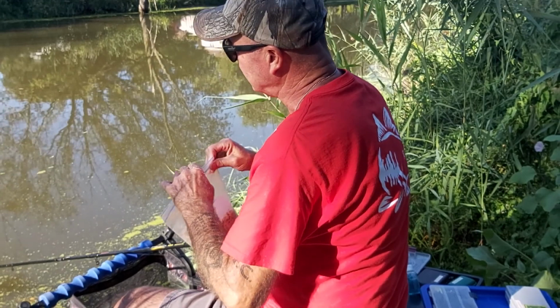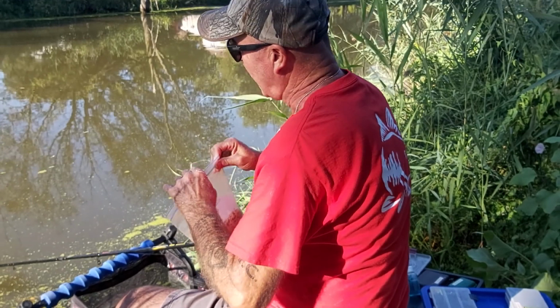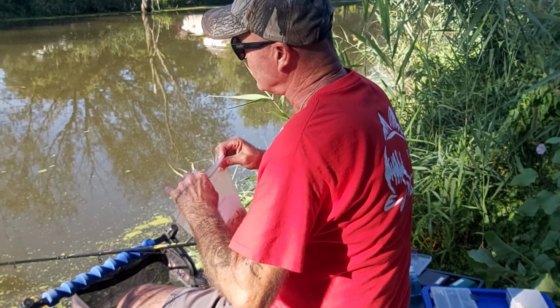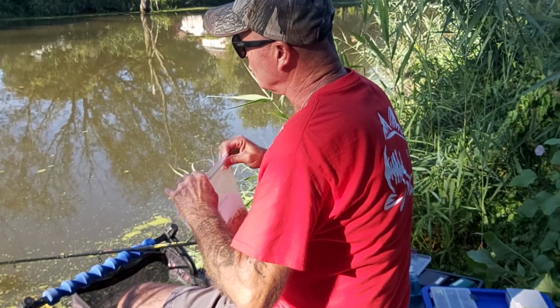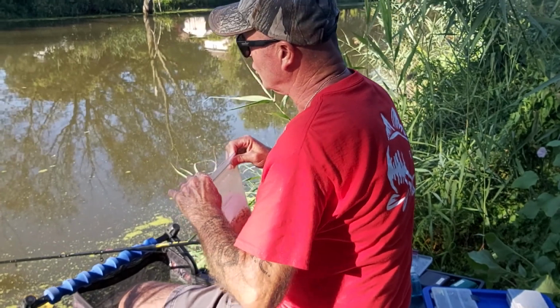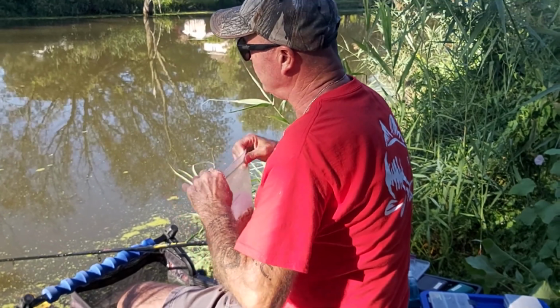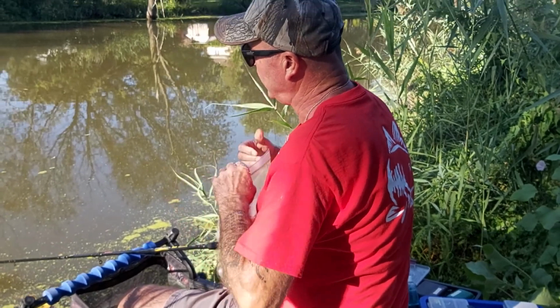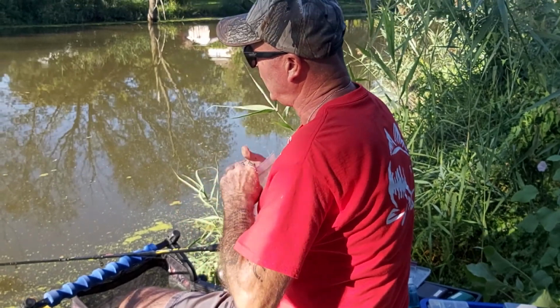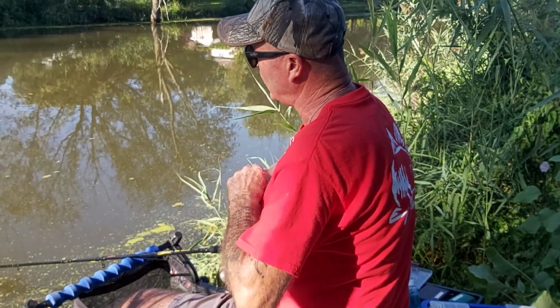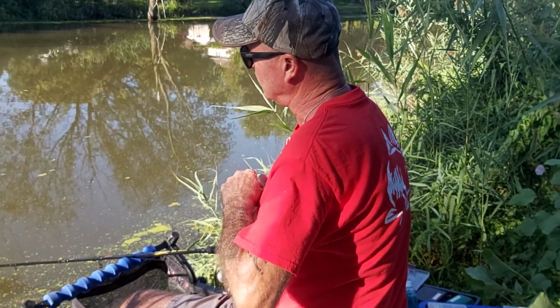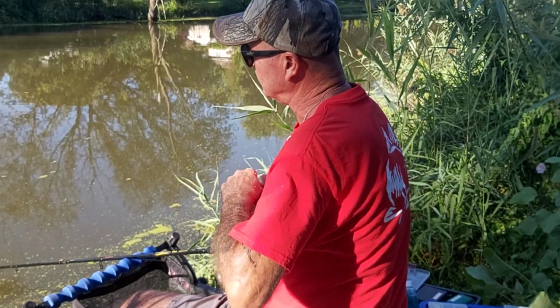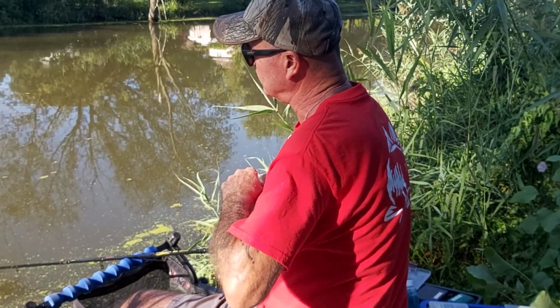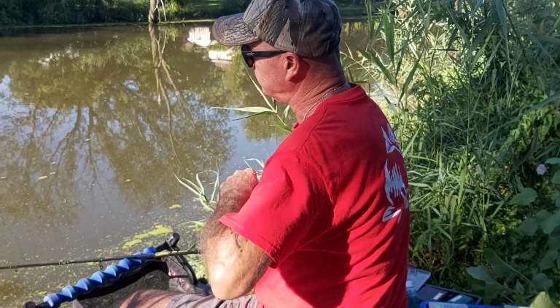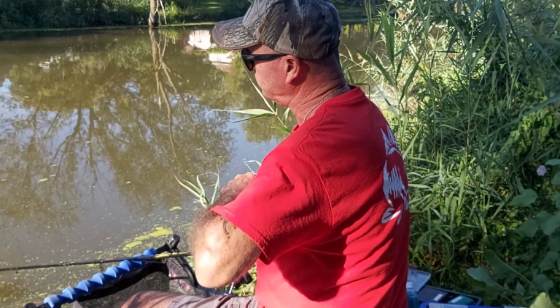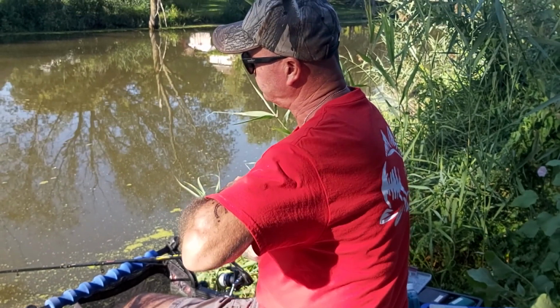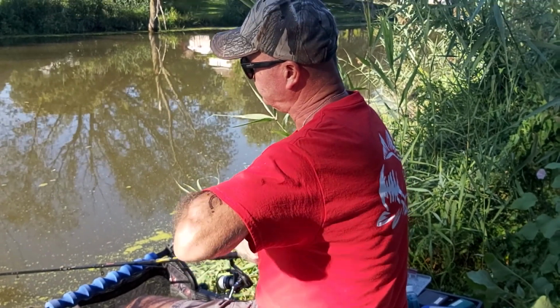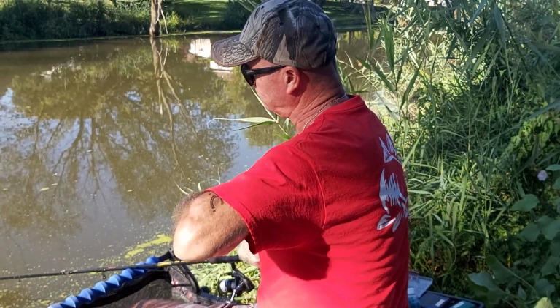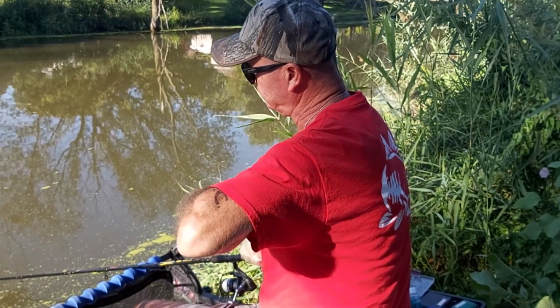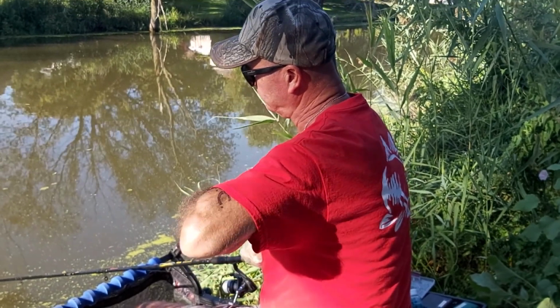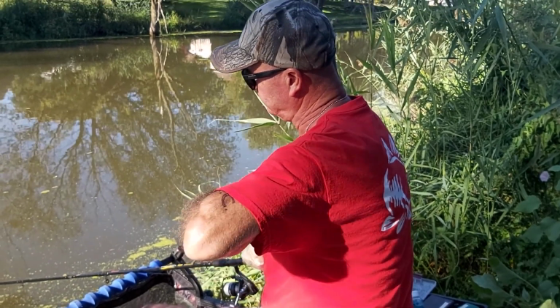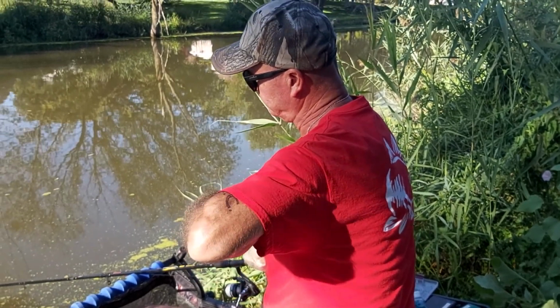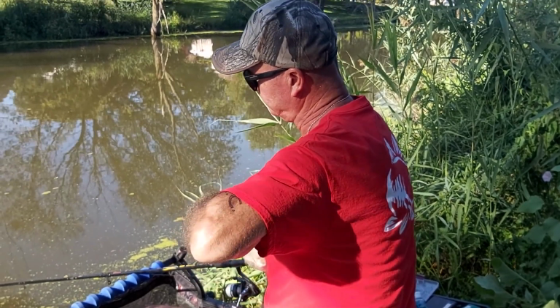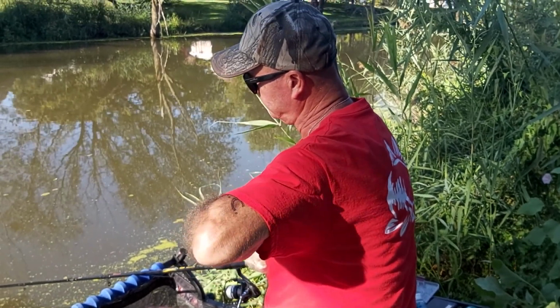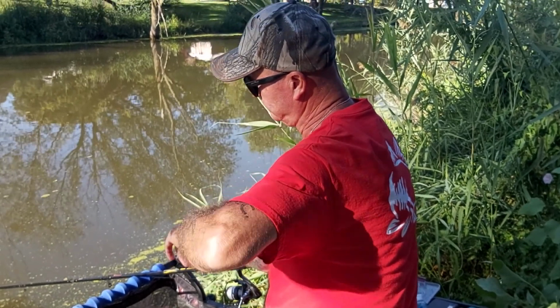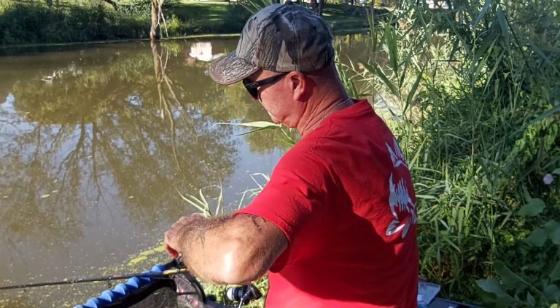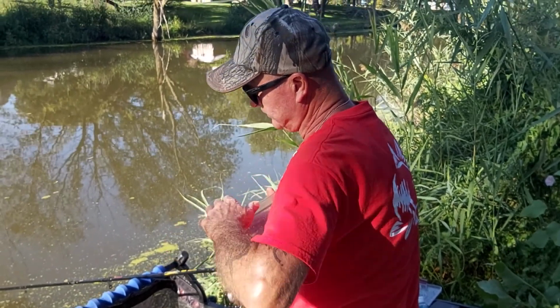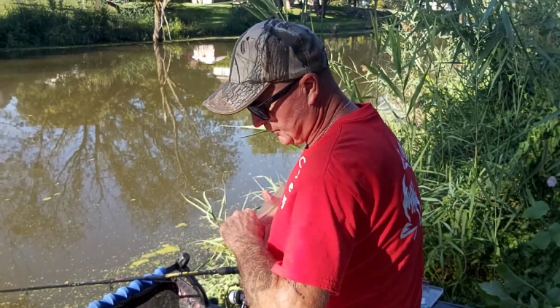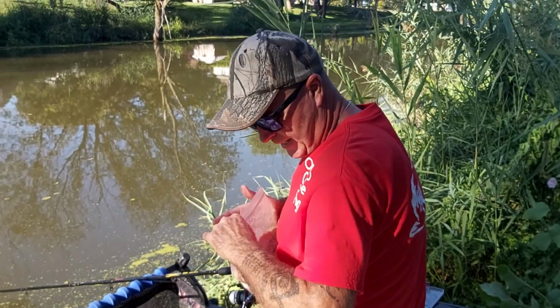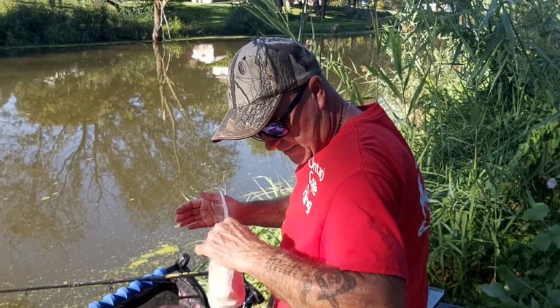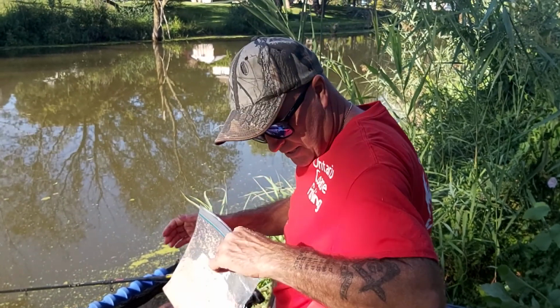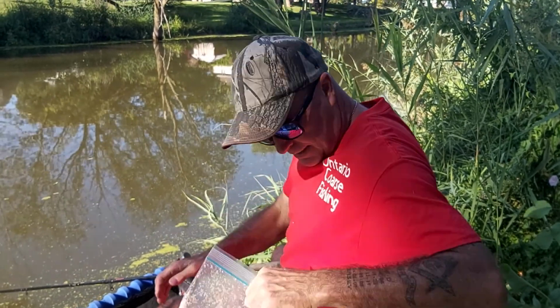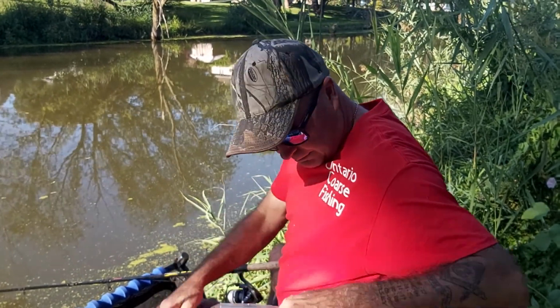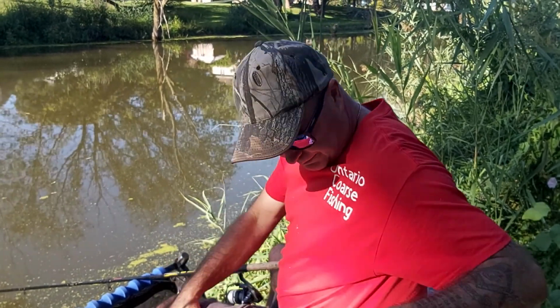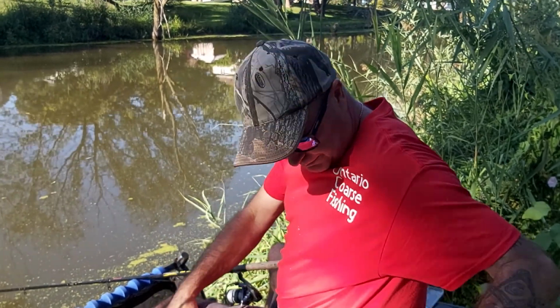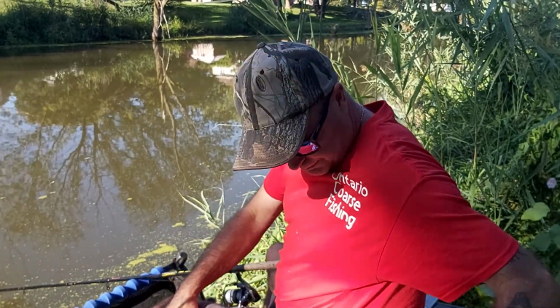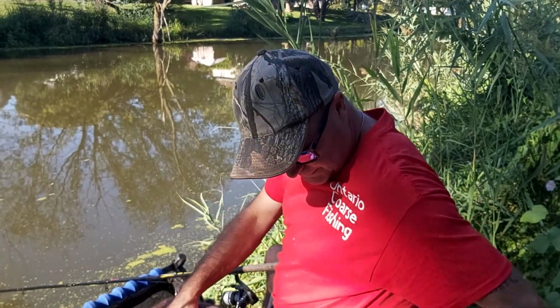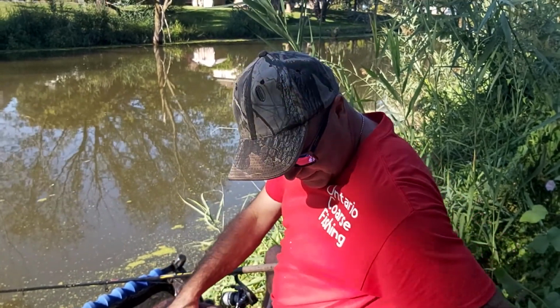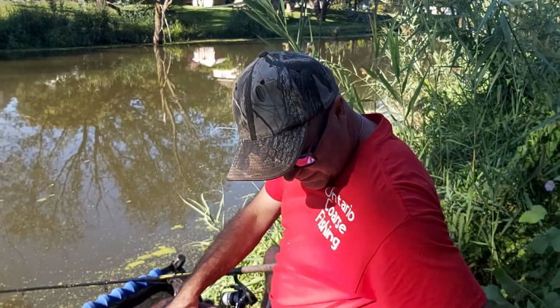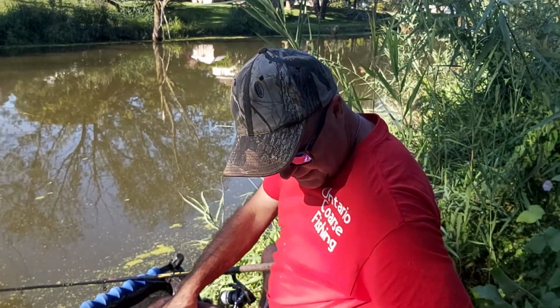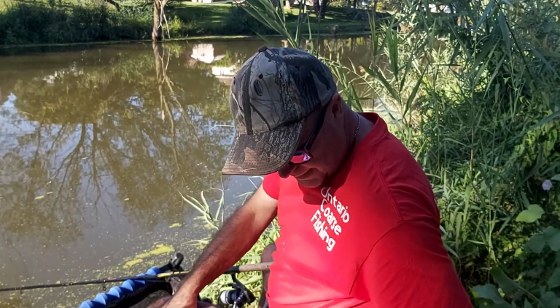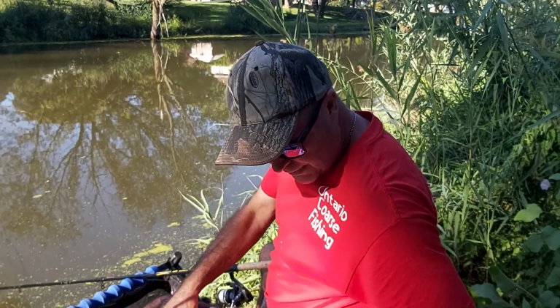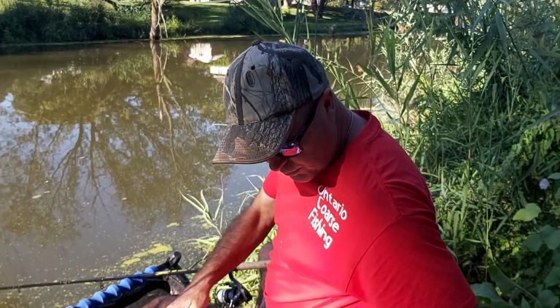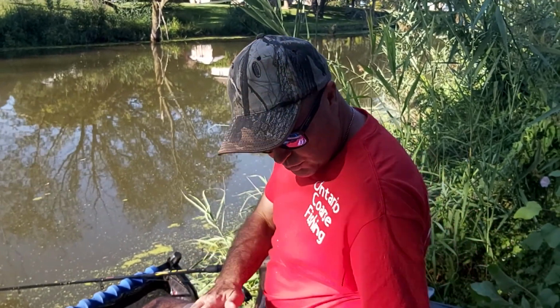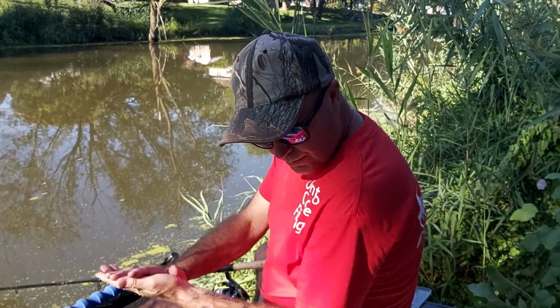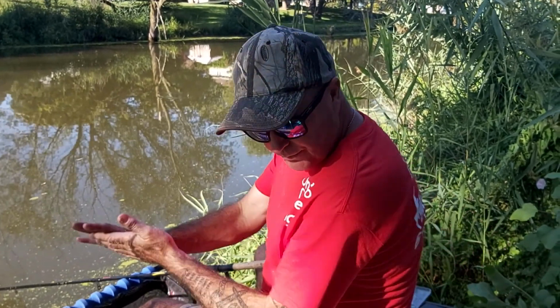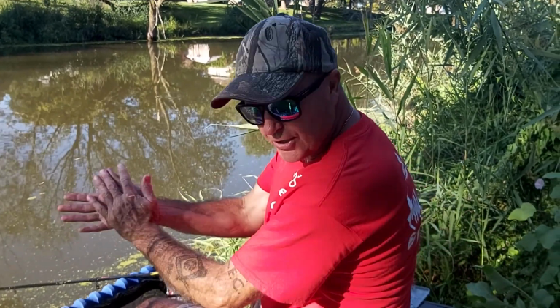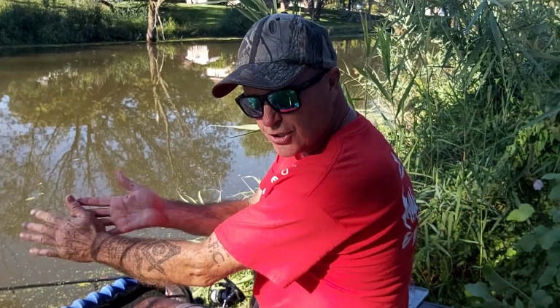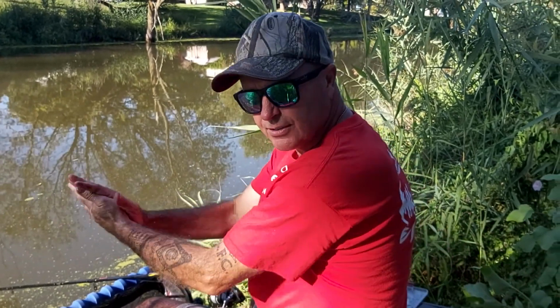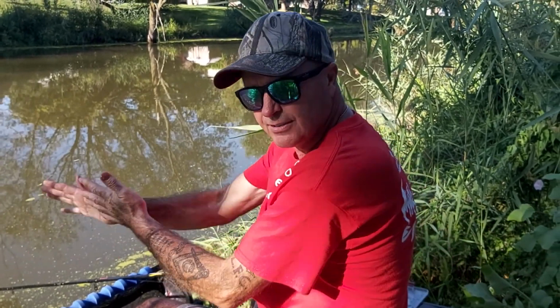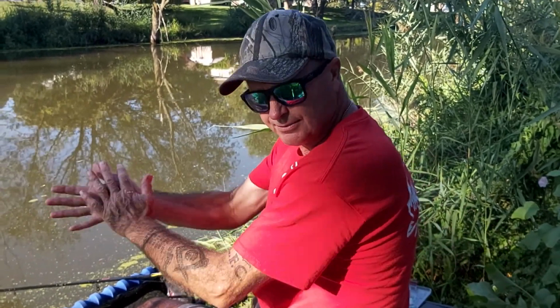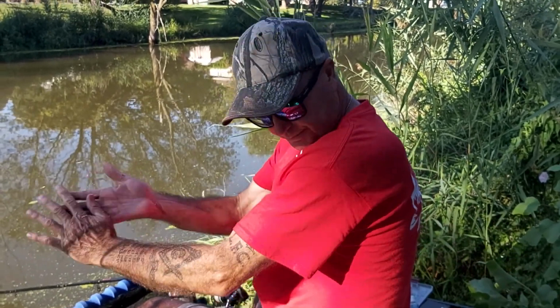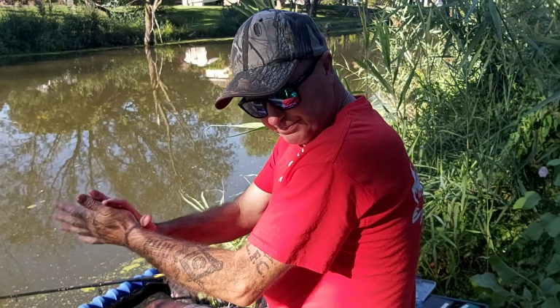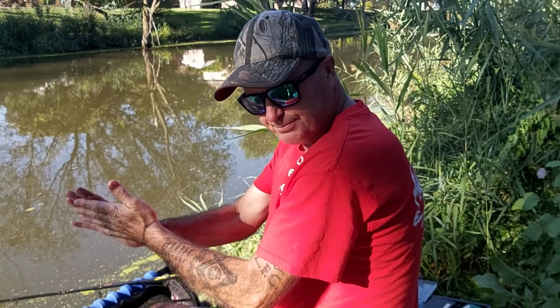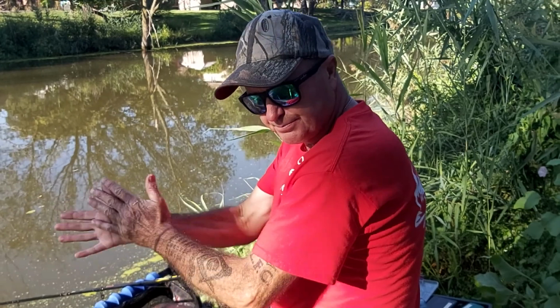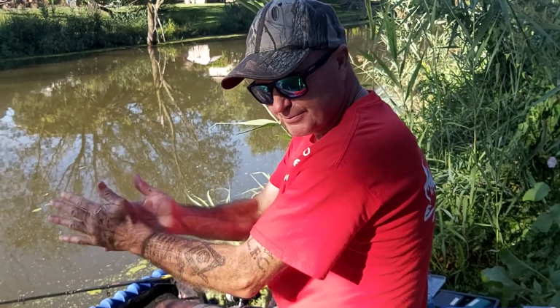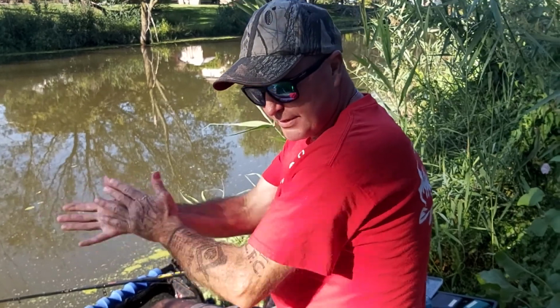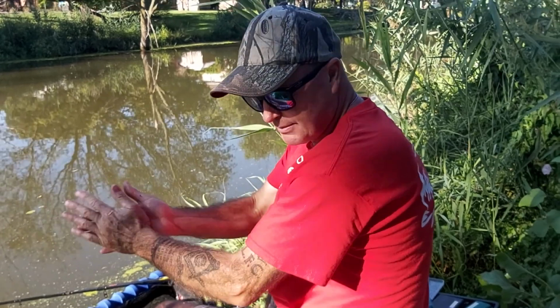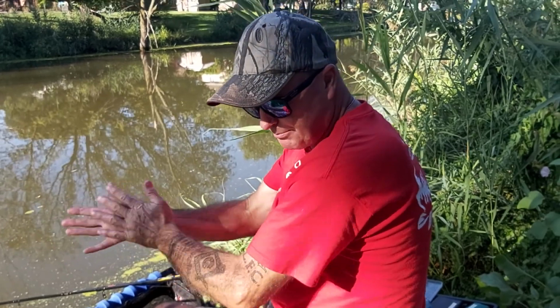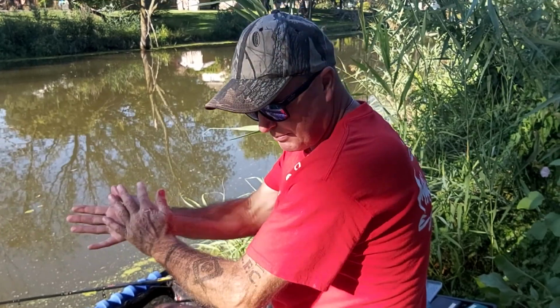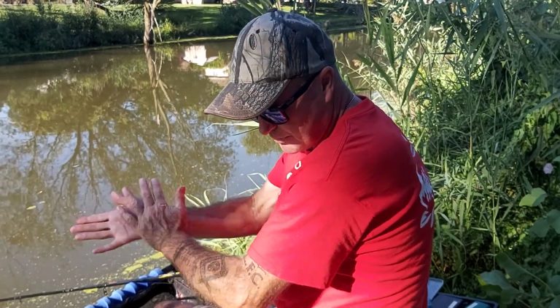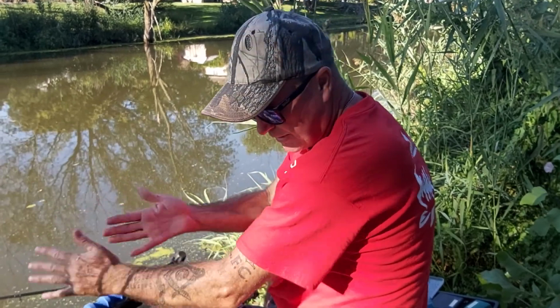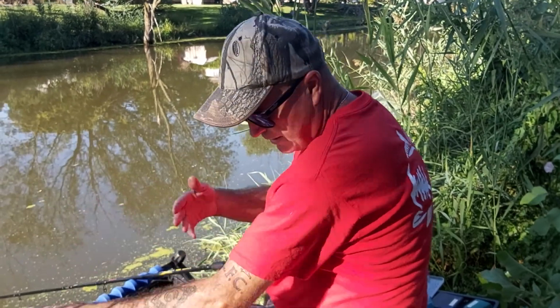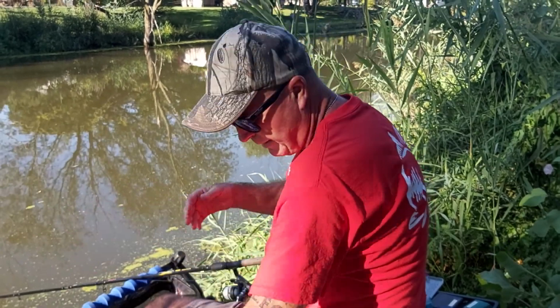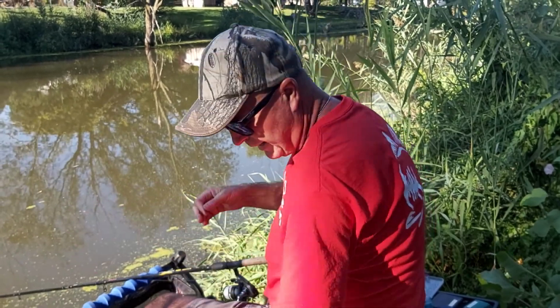Cats will come in on the liquidized bread. That's it — let's get down and do some fishing. See you in a bit.